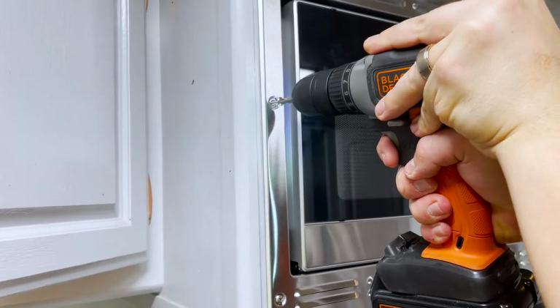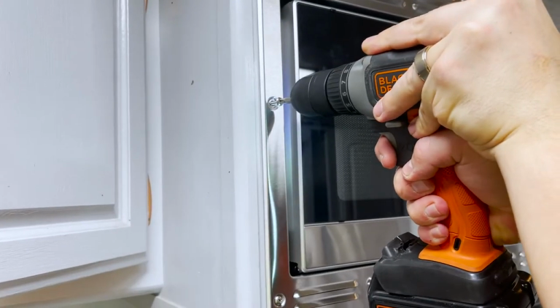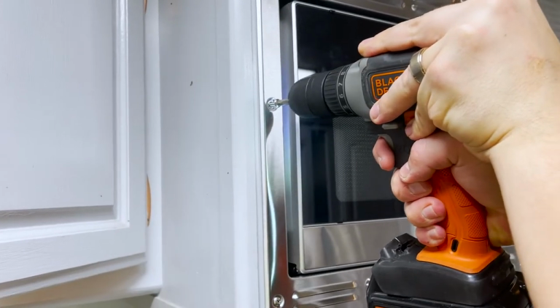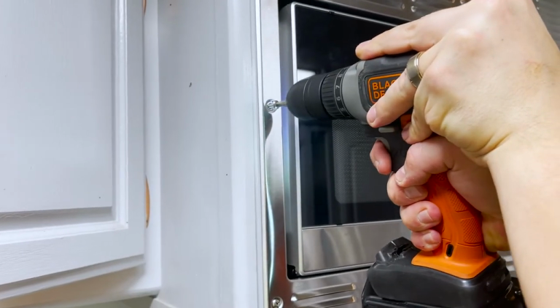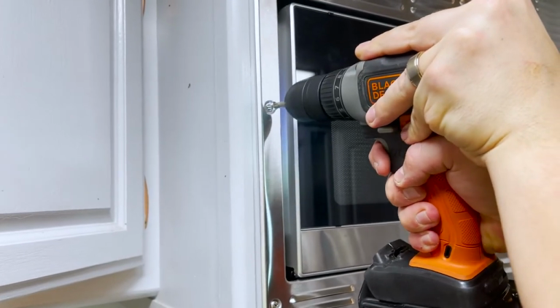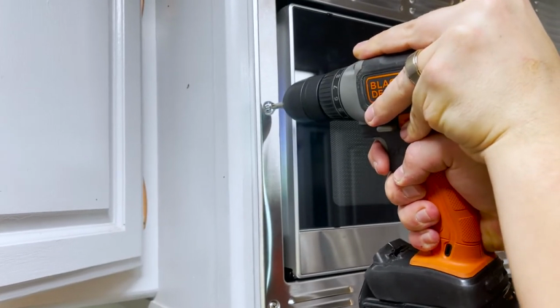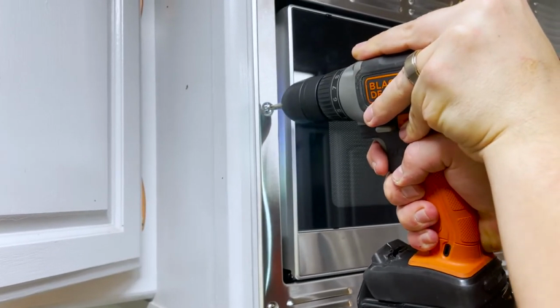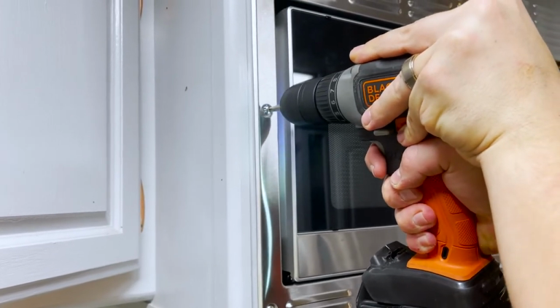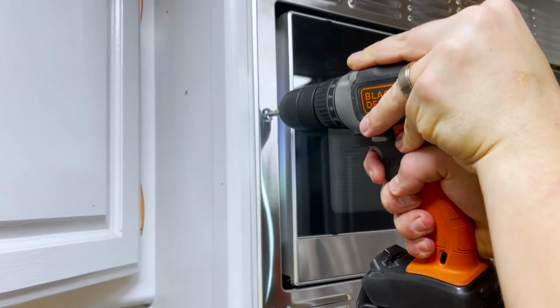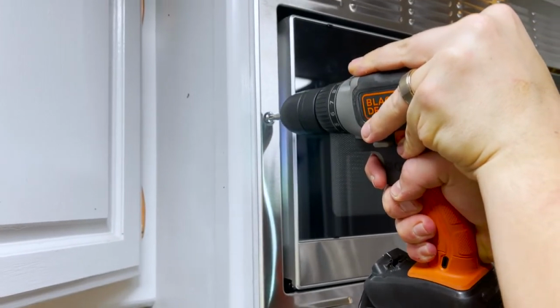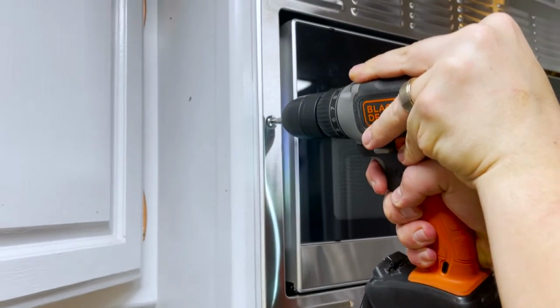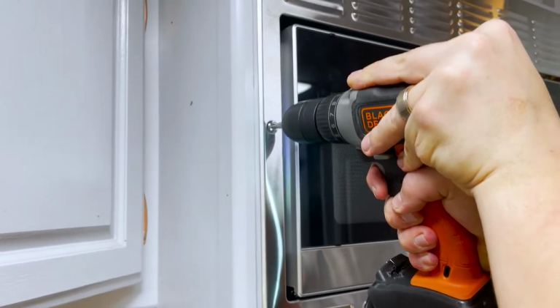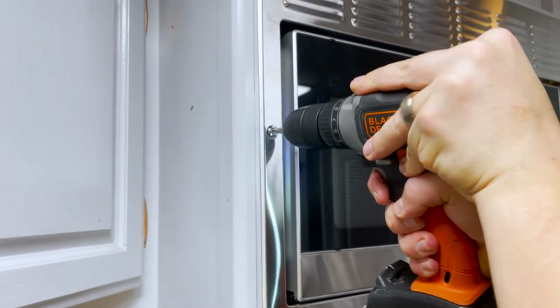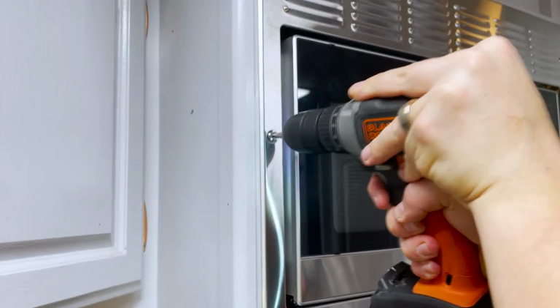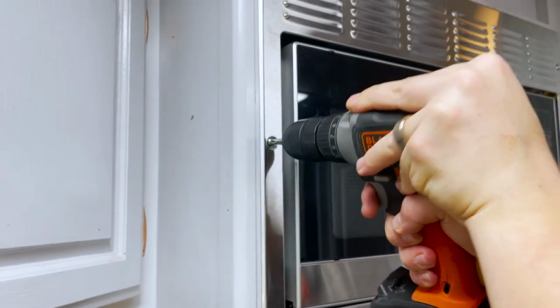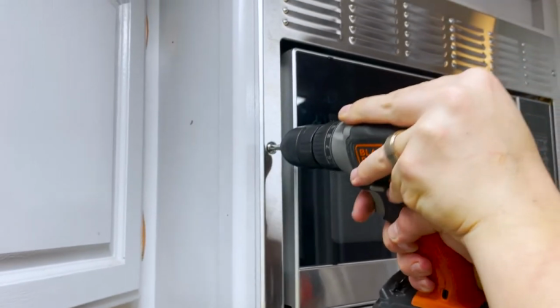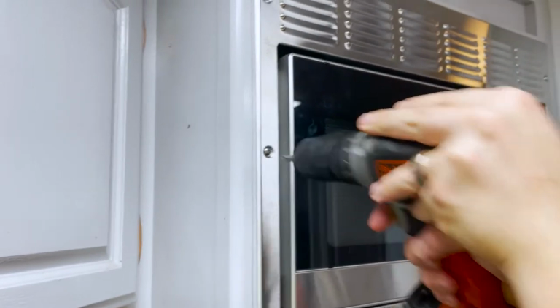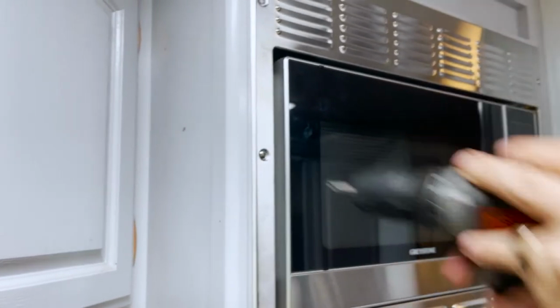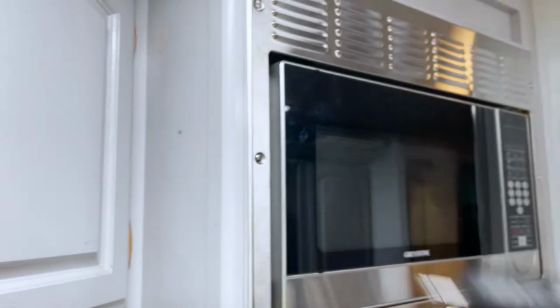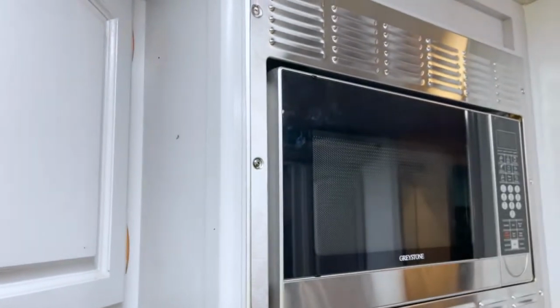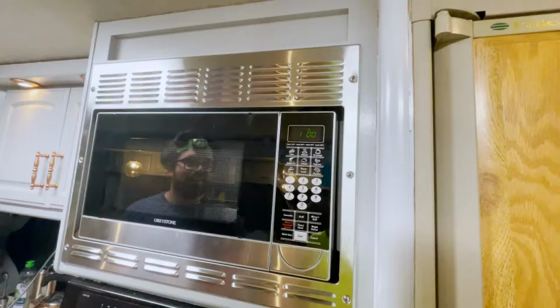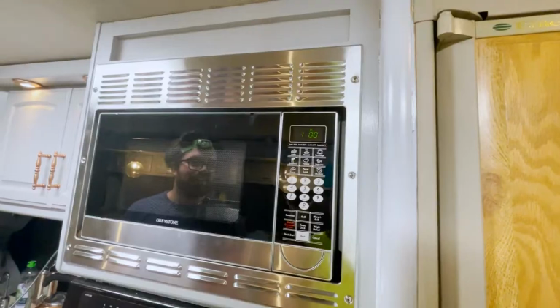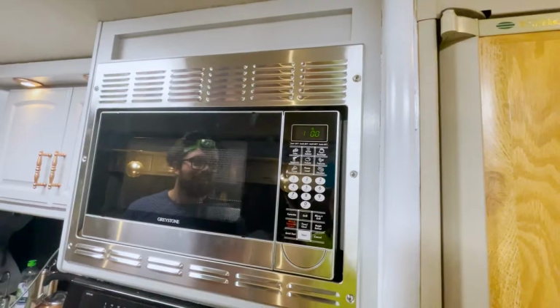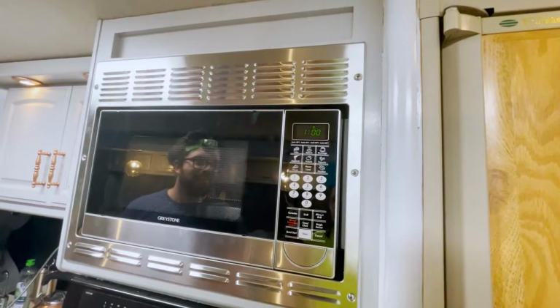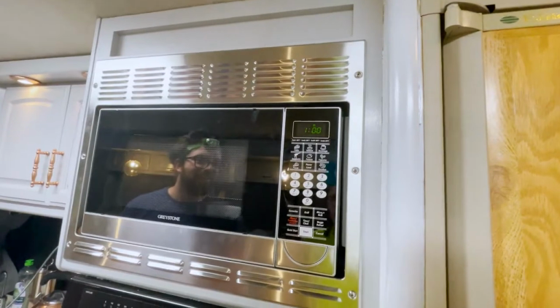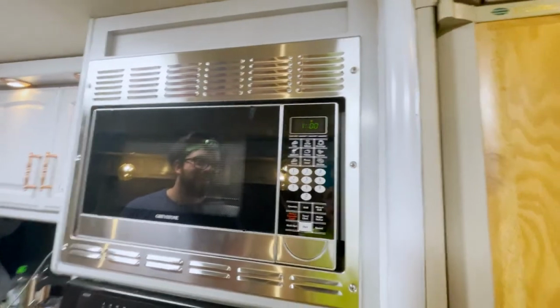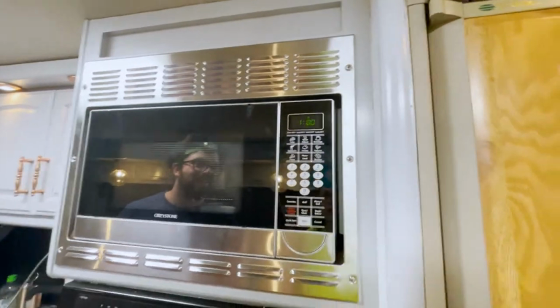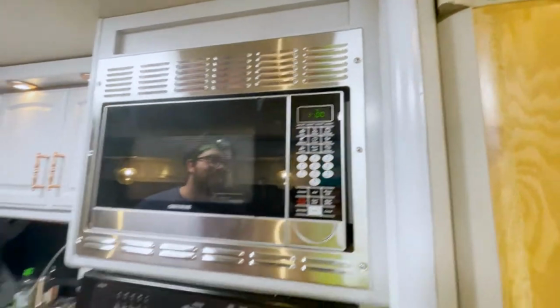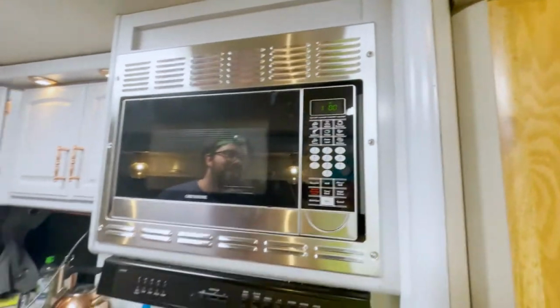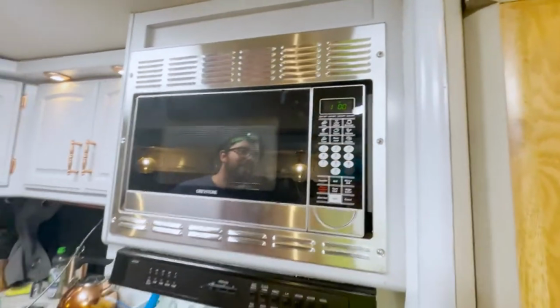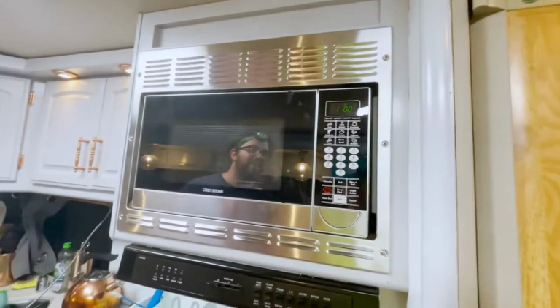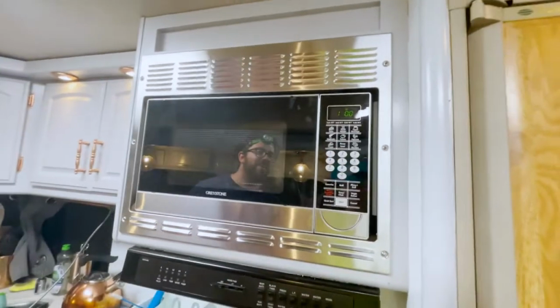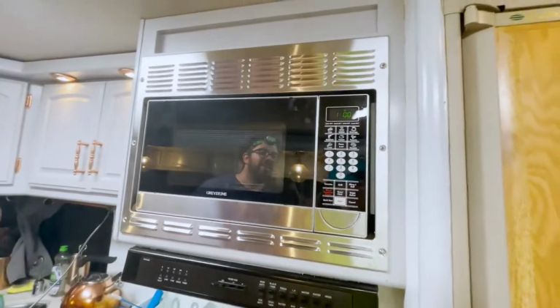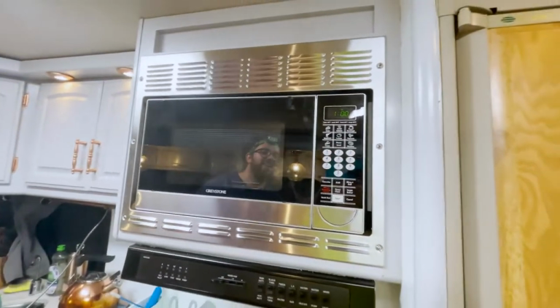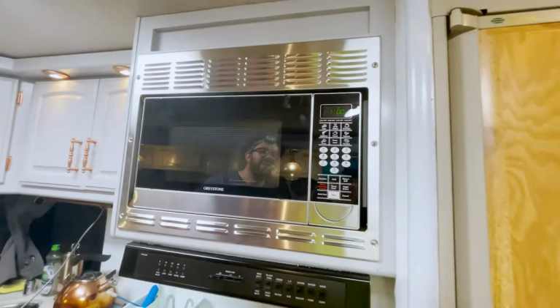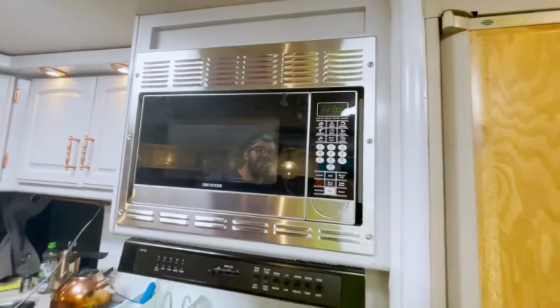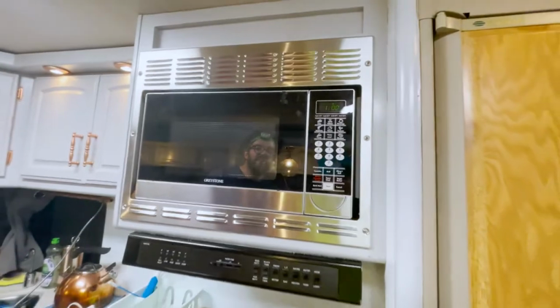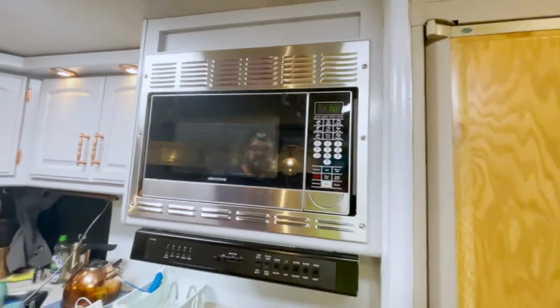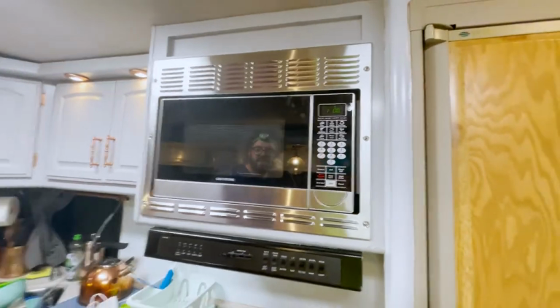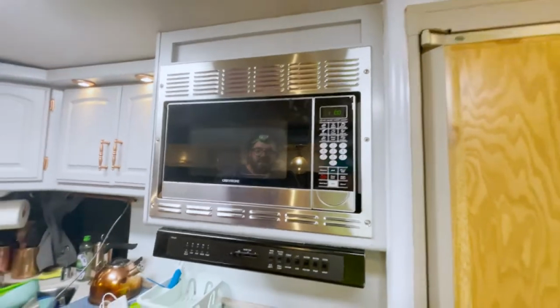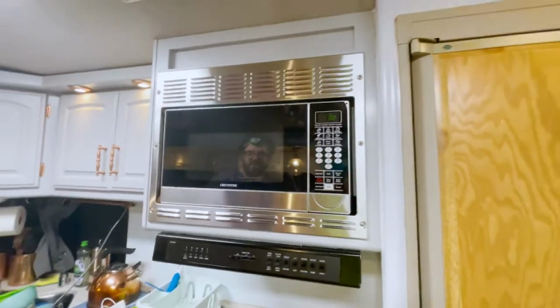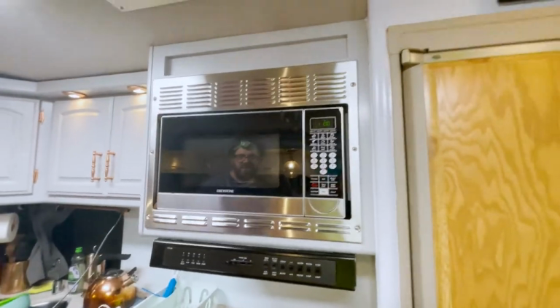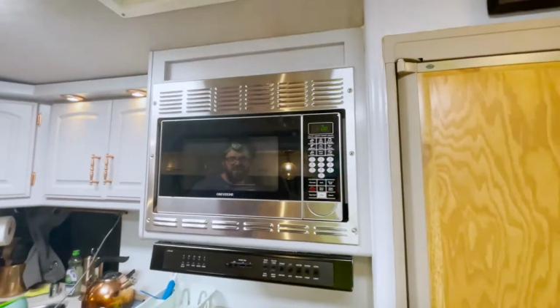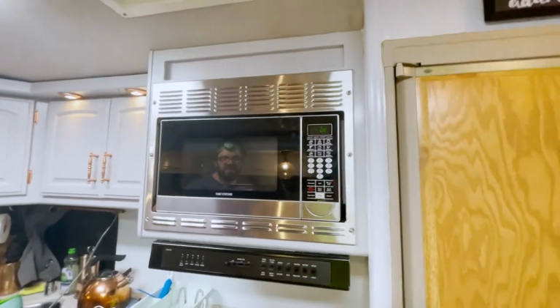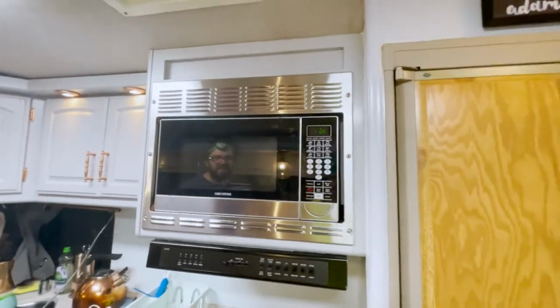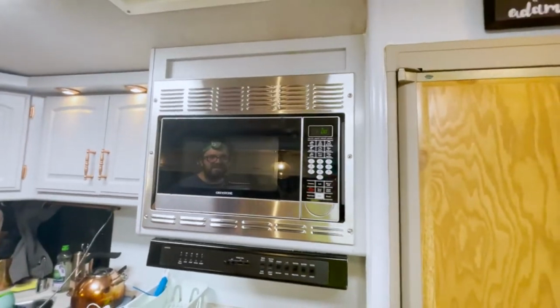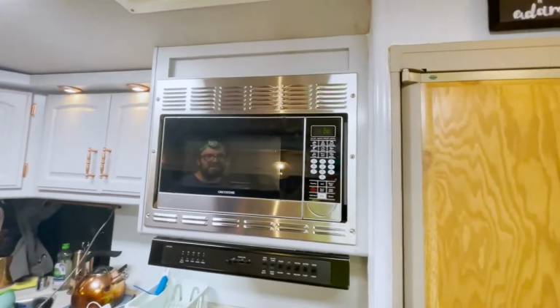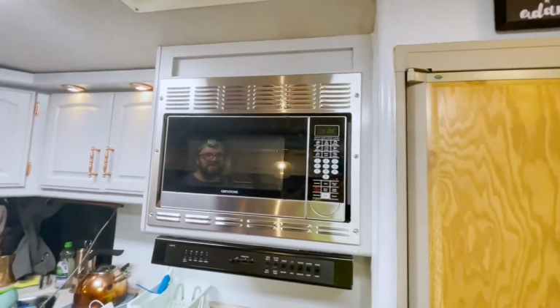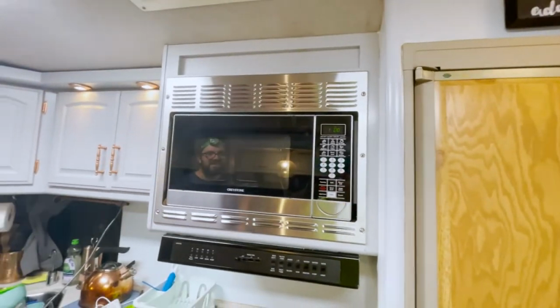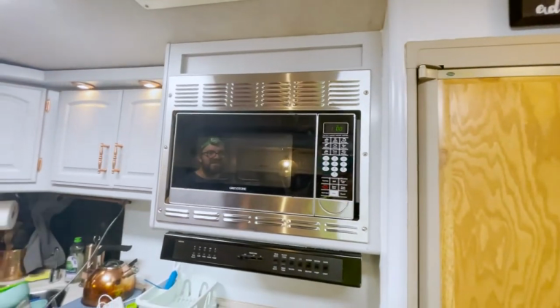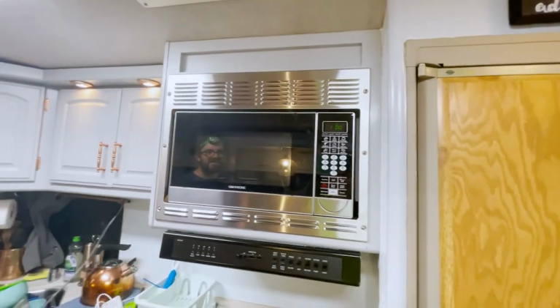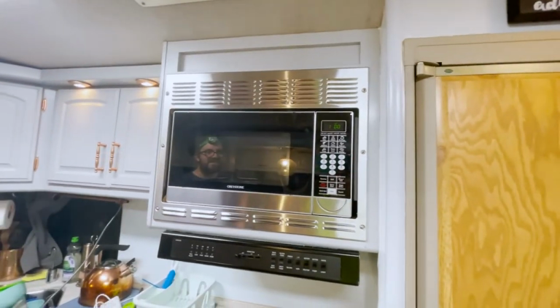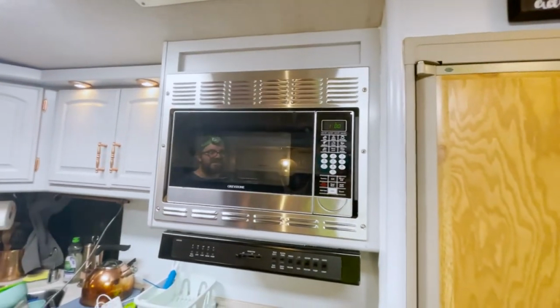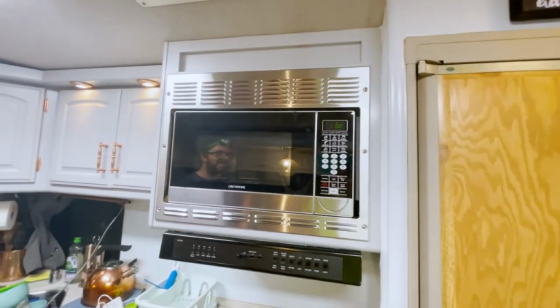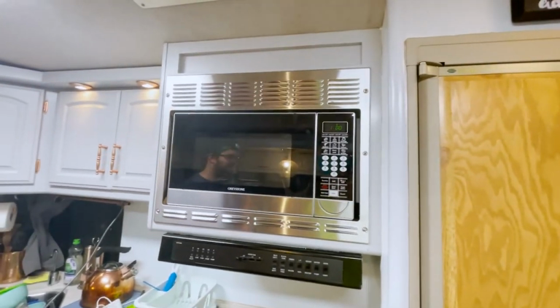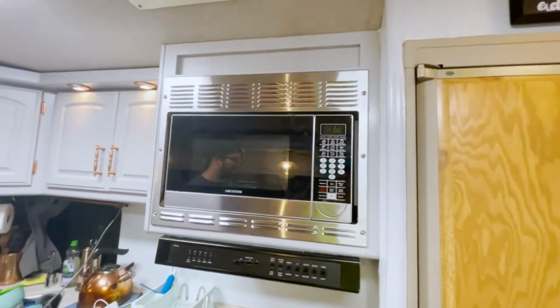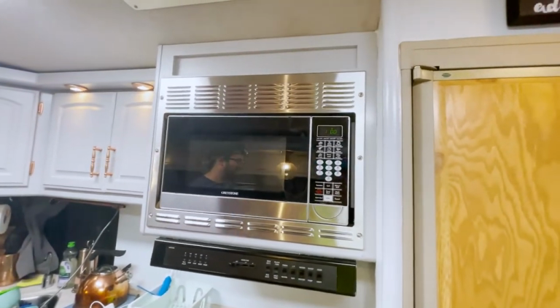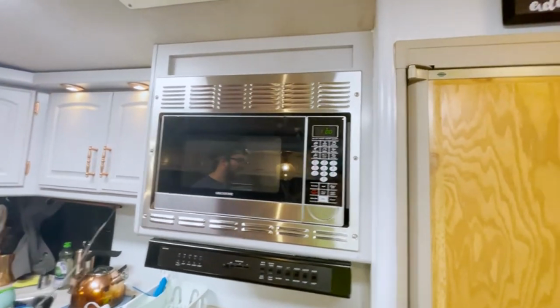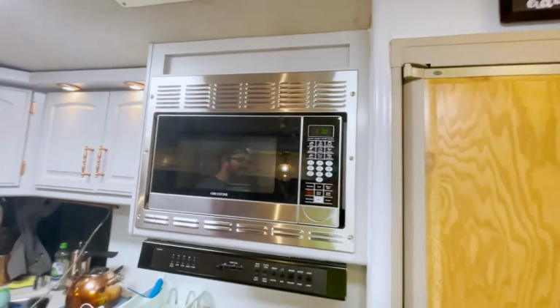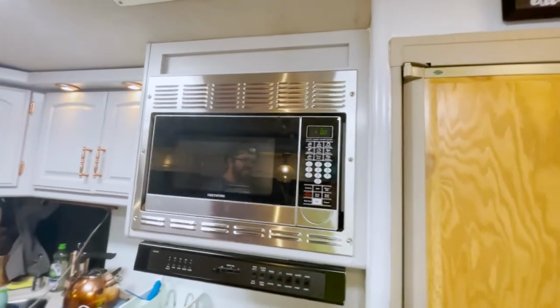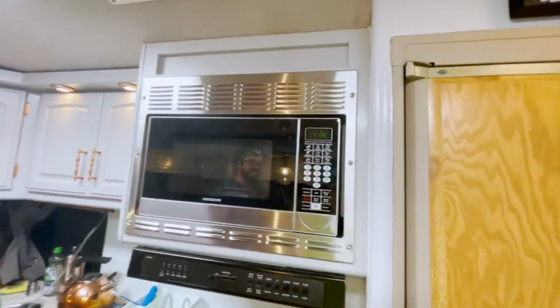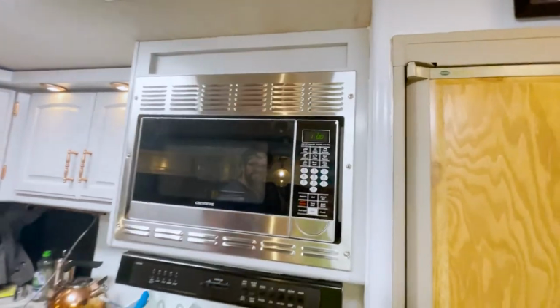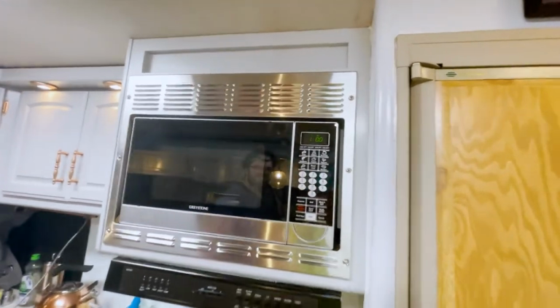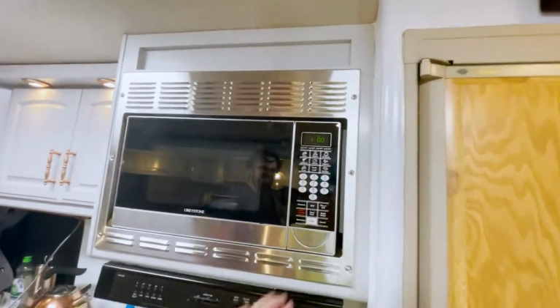Now we just have the six screws - three on either side - to put in and then it should be good to go. There you have it - new microwave, ready to go.